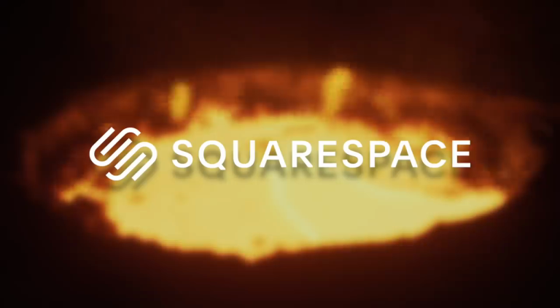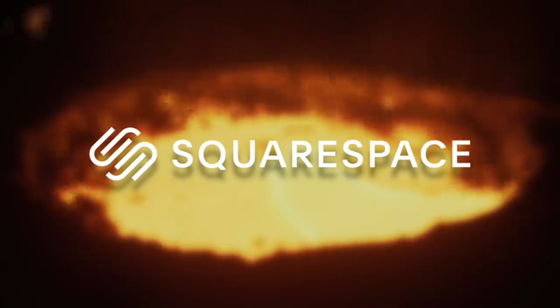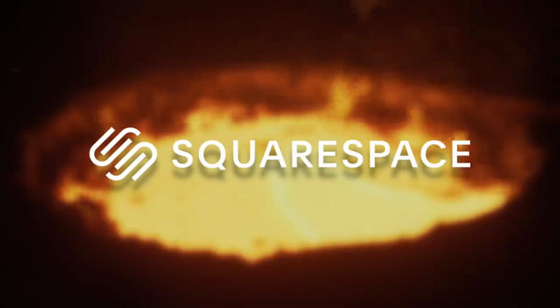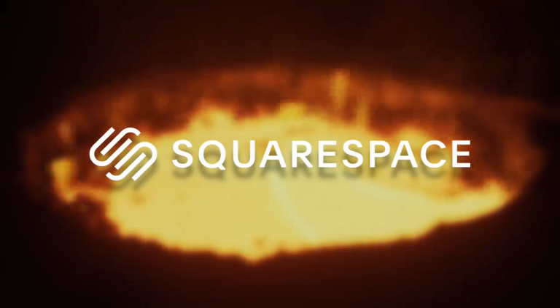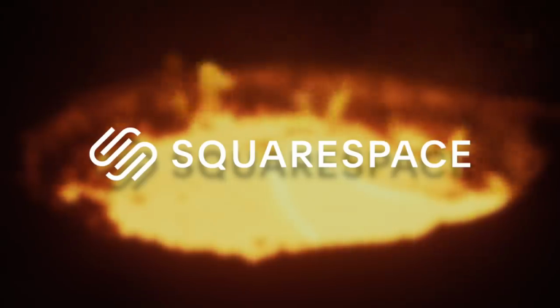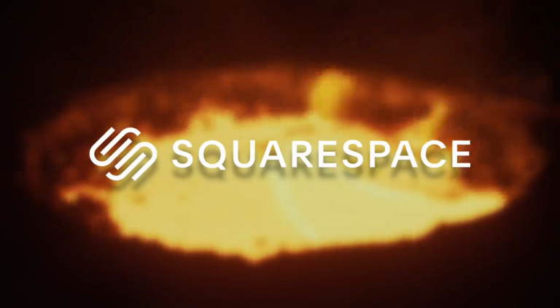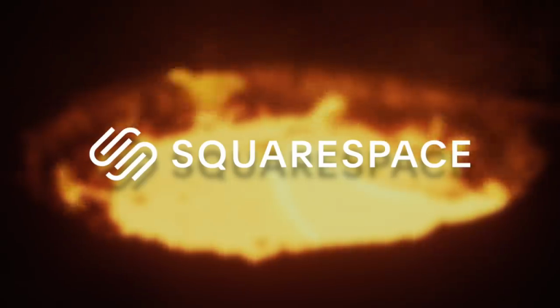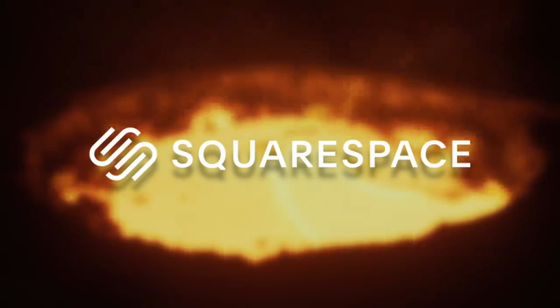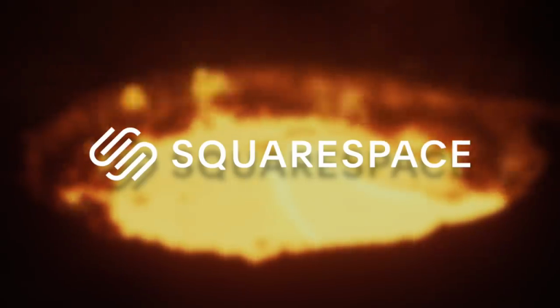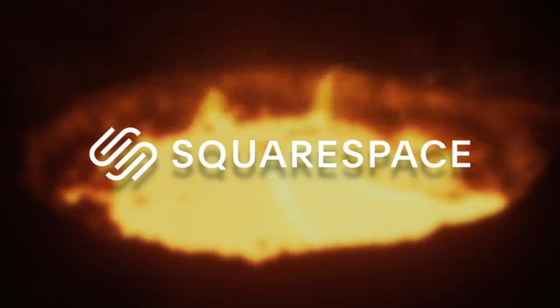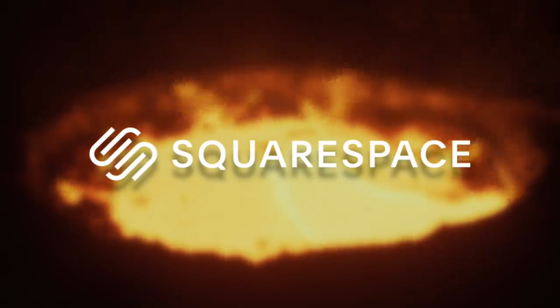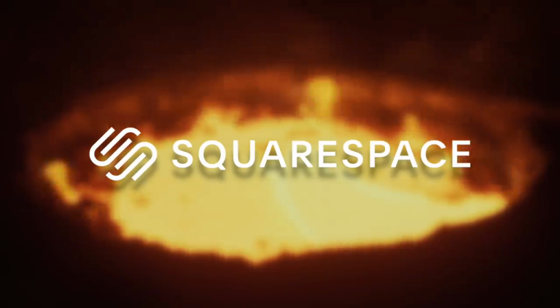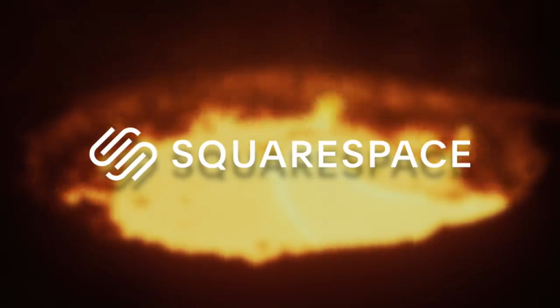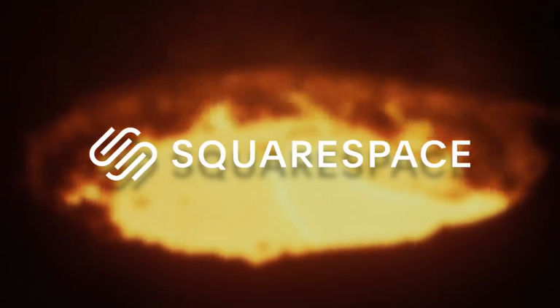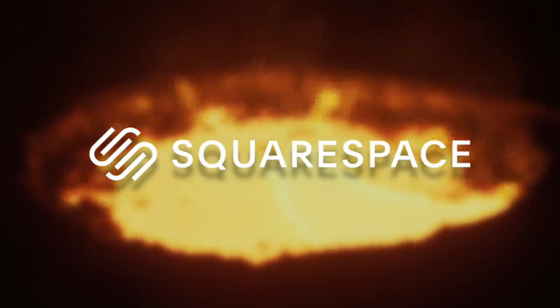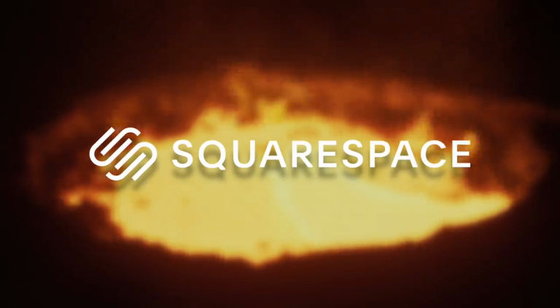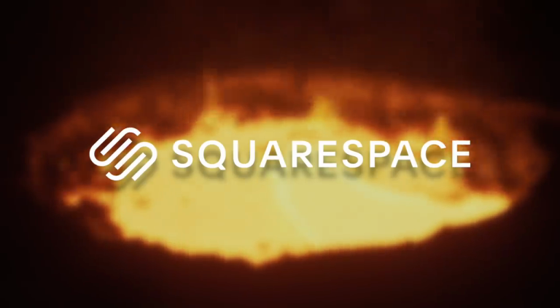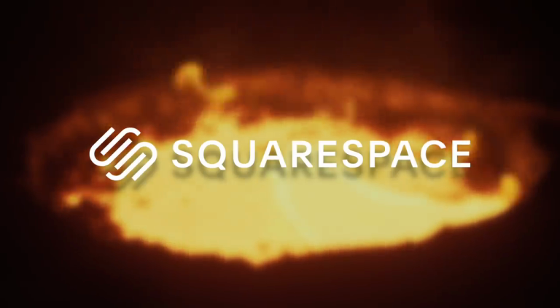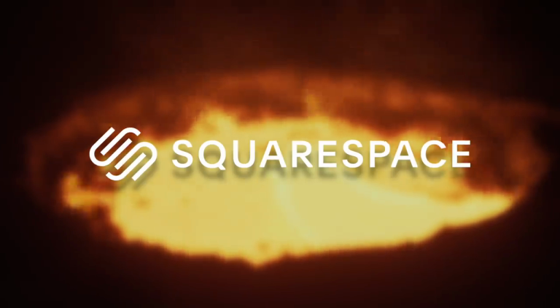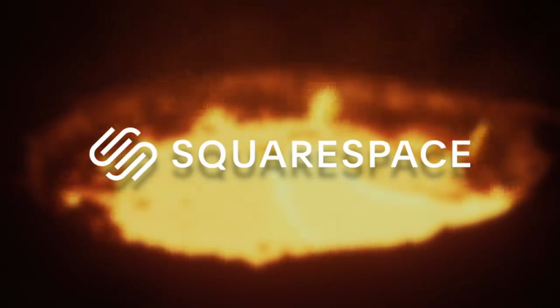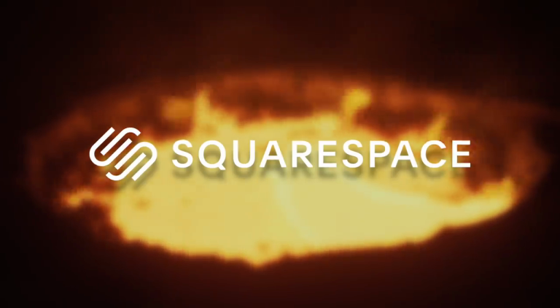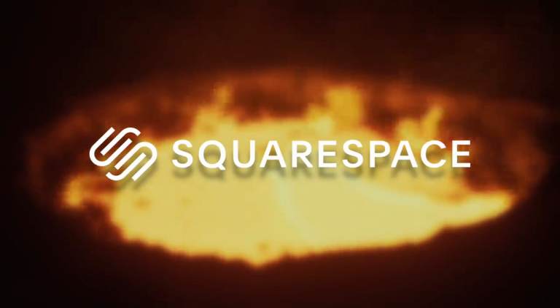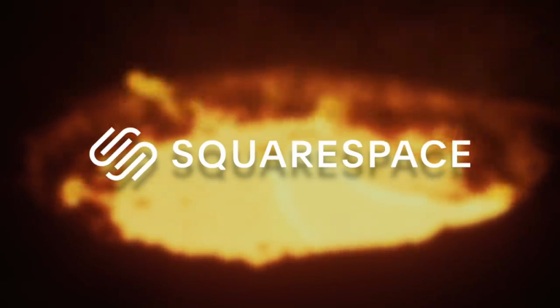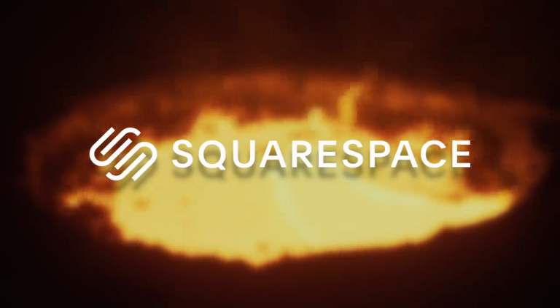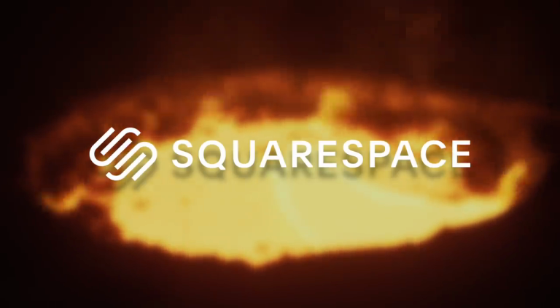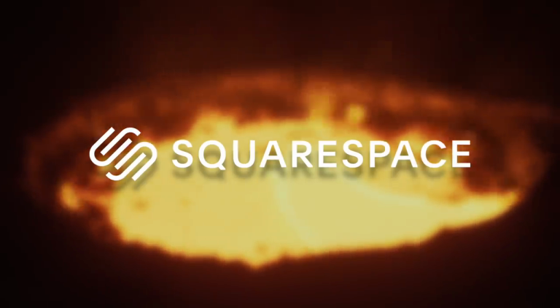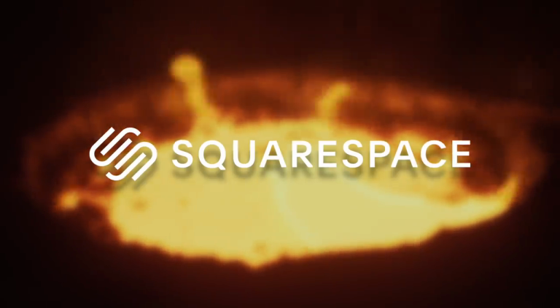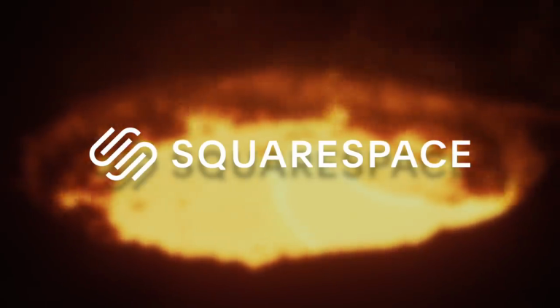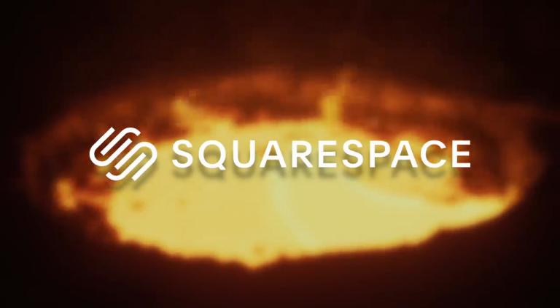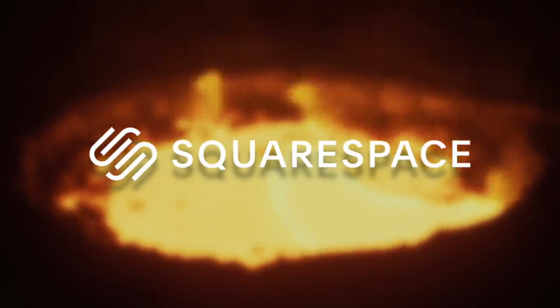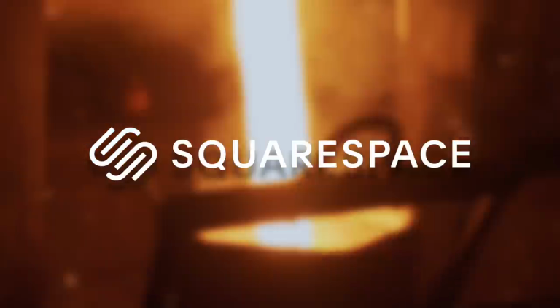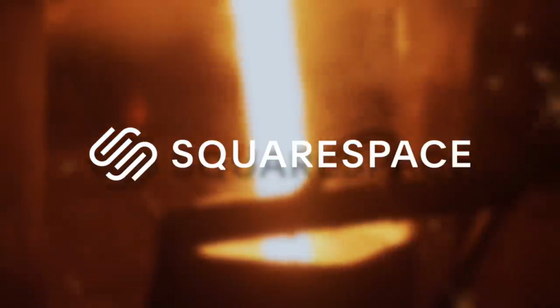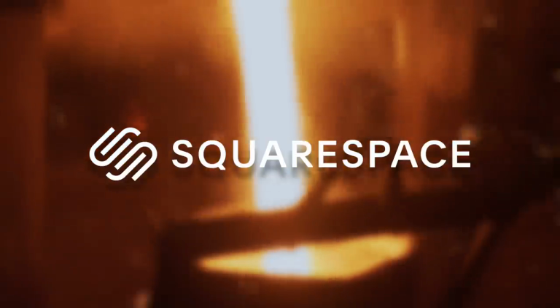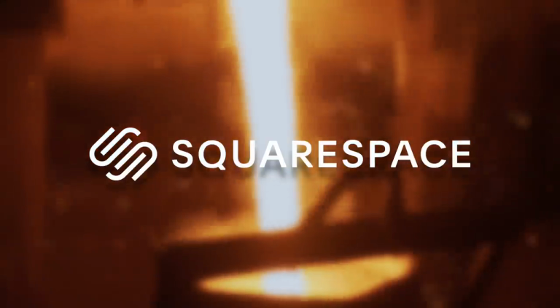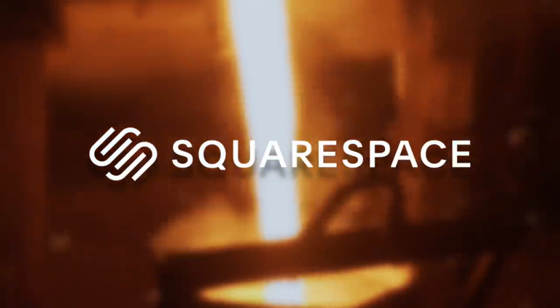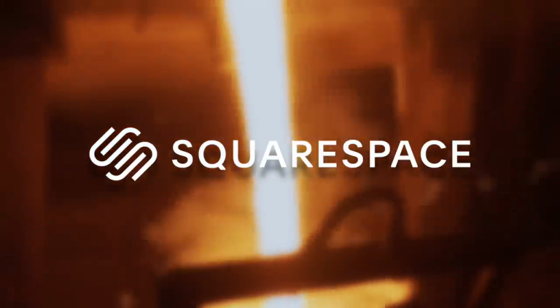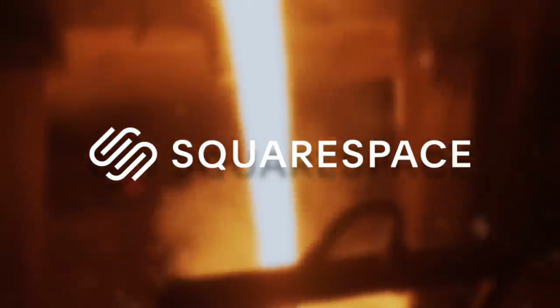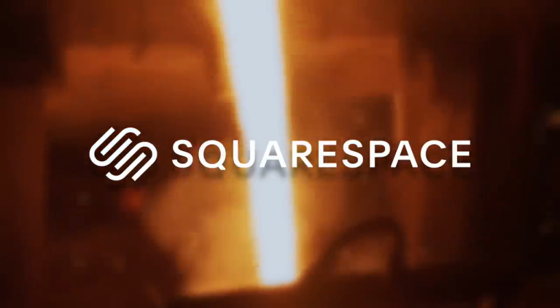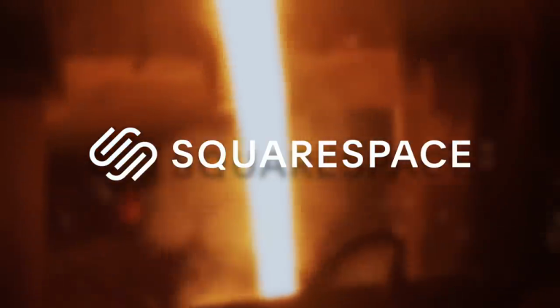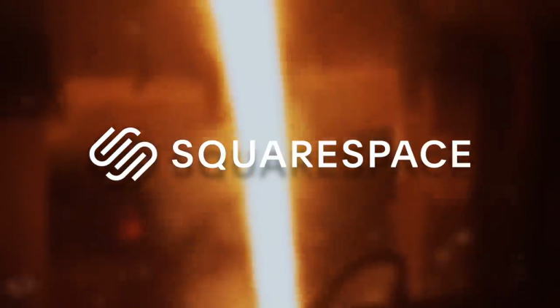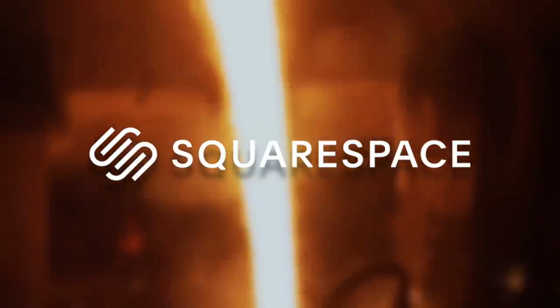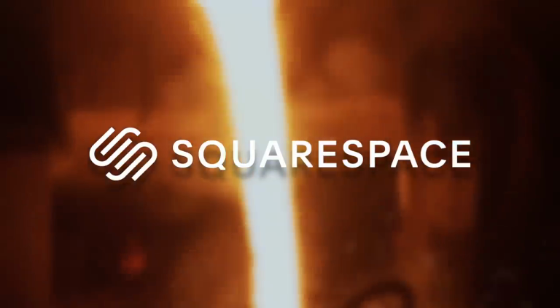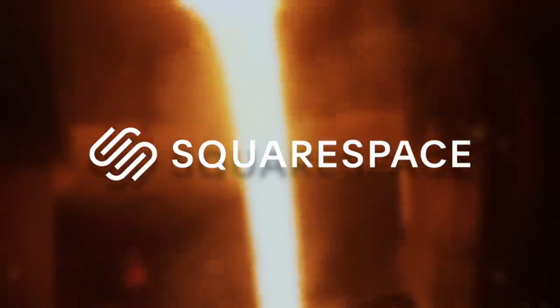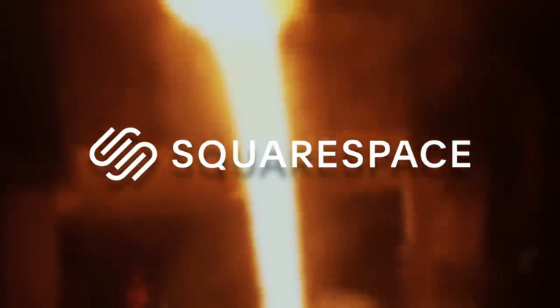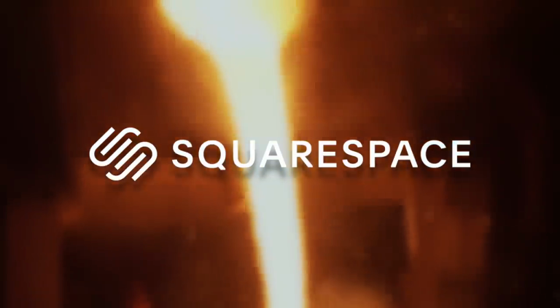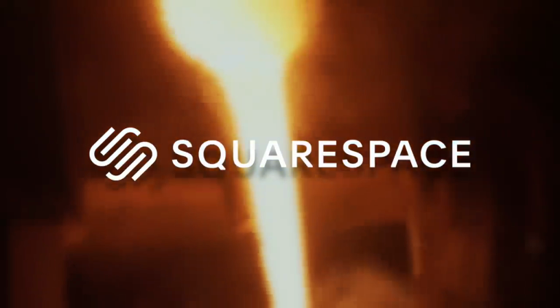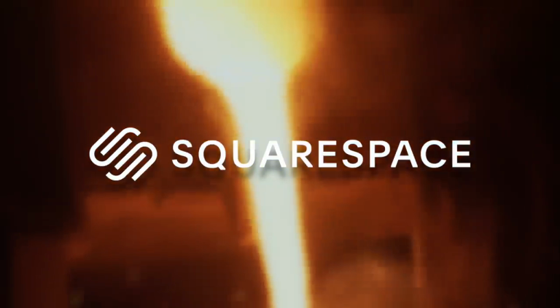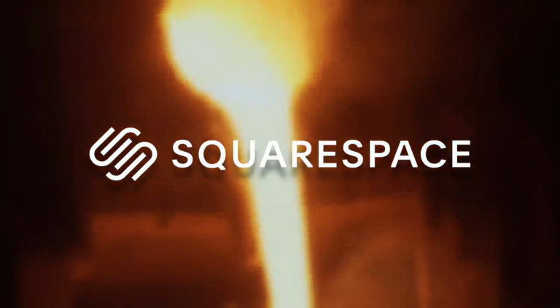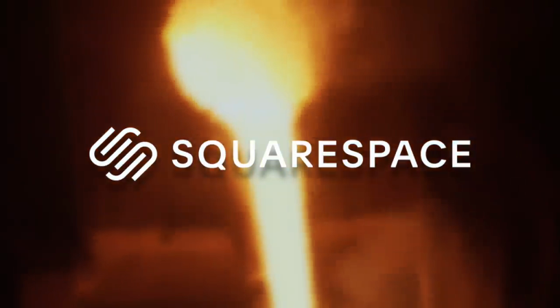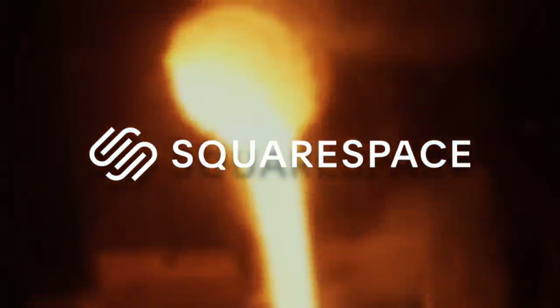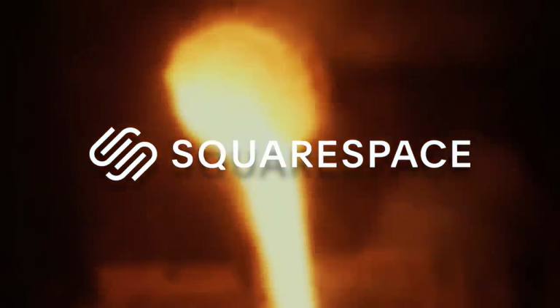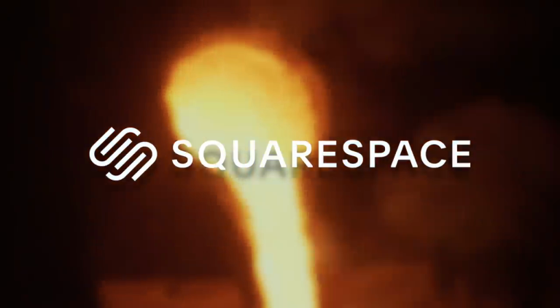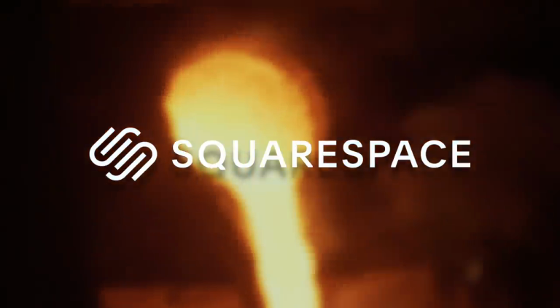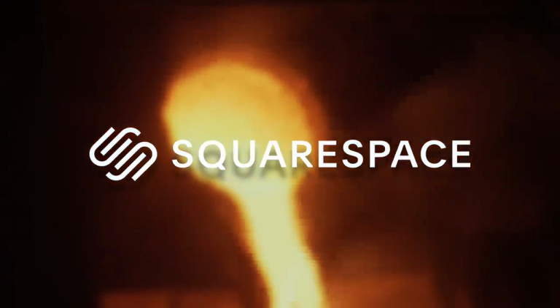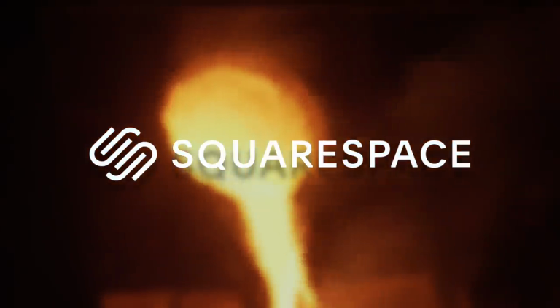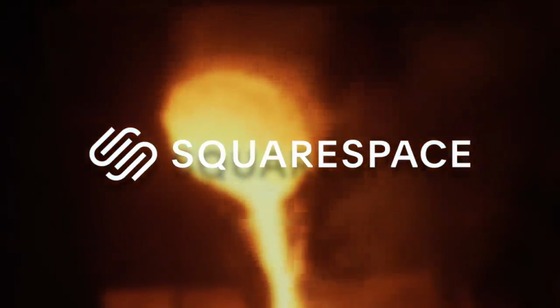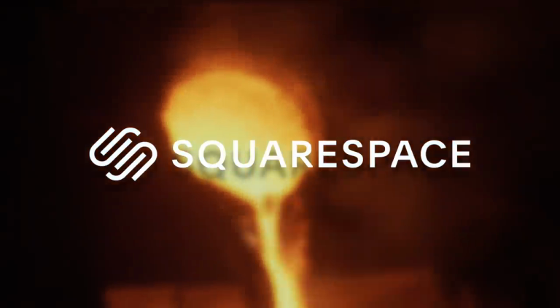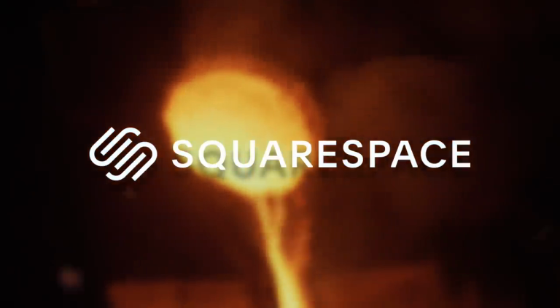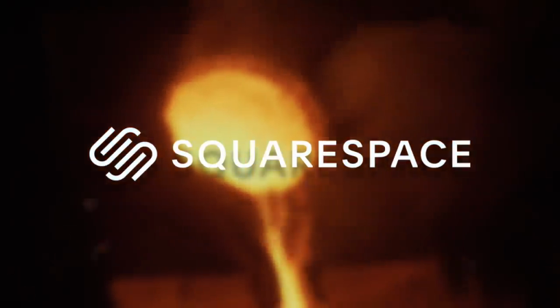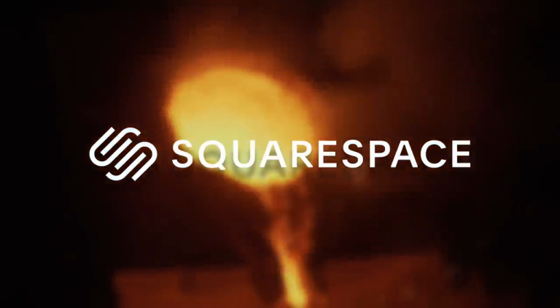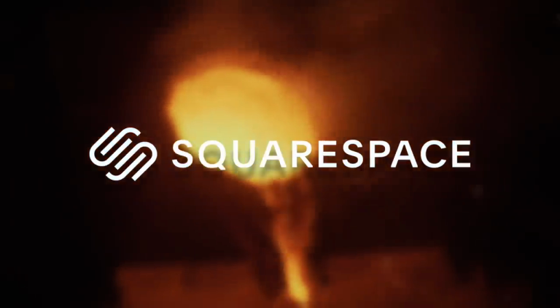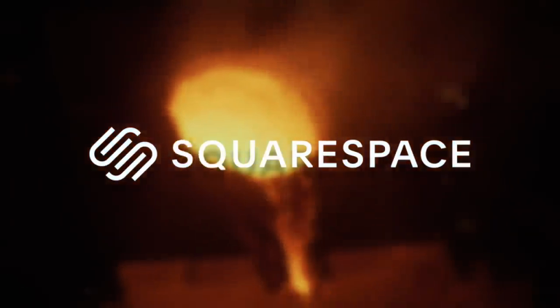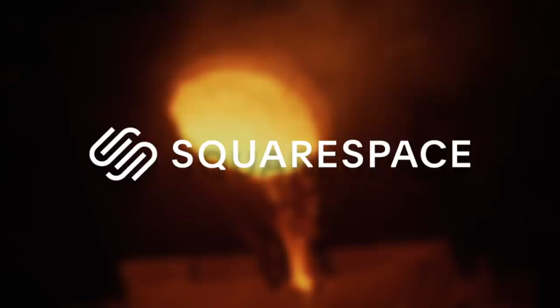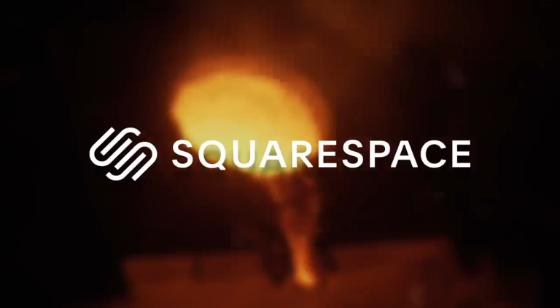This episode is sponsored by Squarespace. Go to squarespace.com/forge for a free trial and 10% off your first purchase.